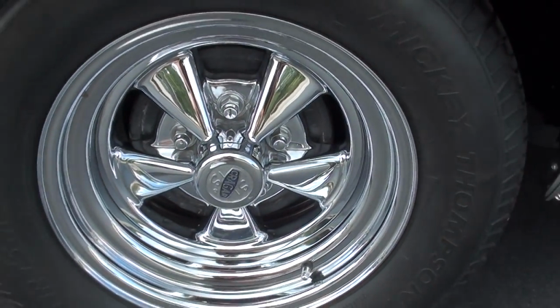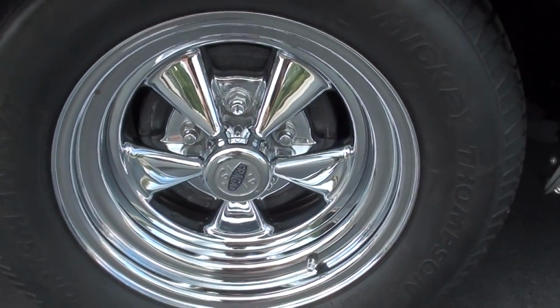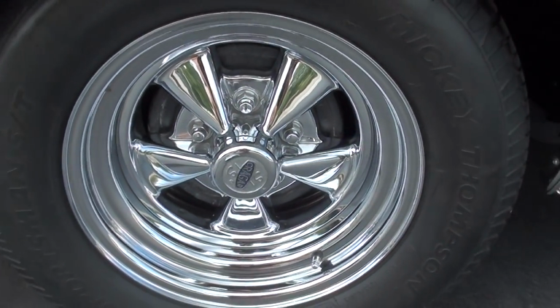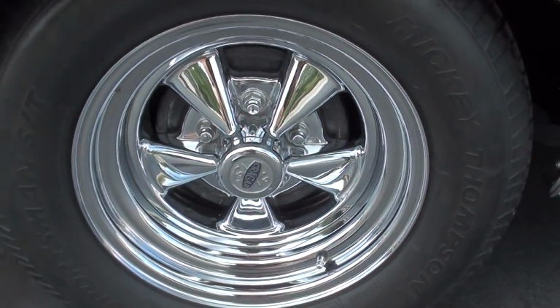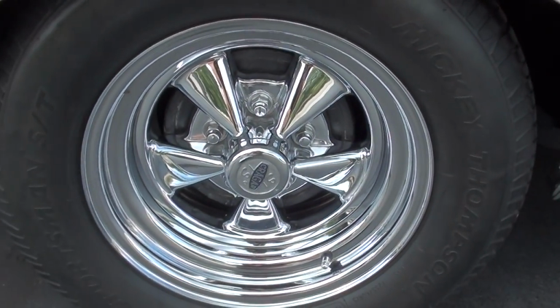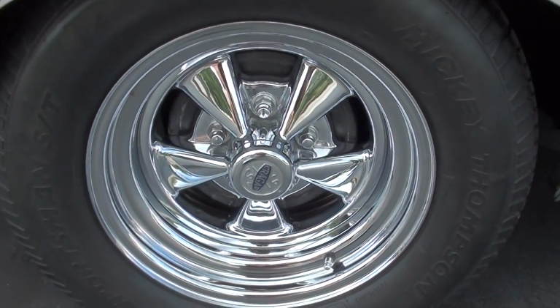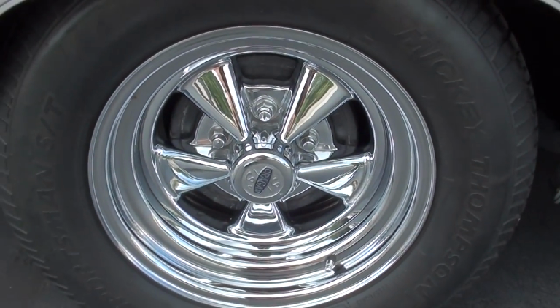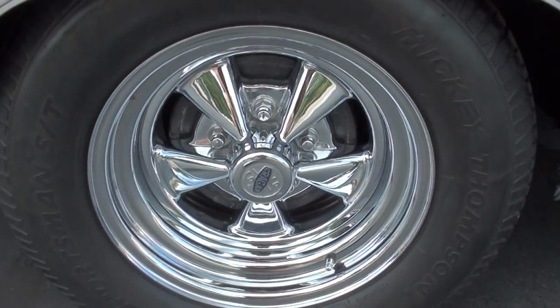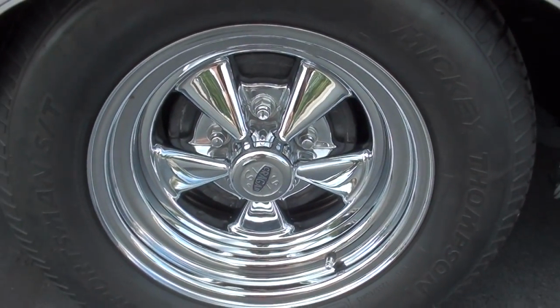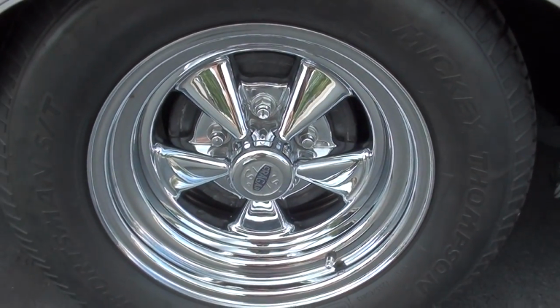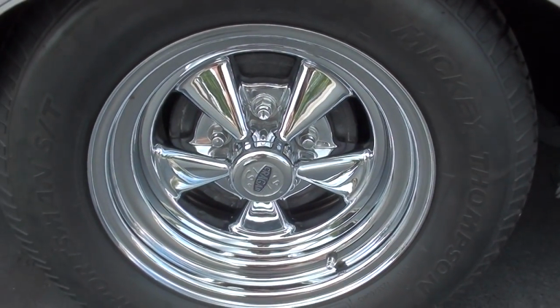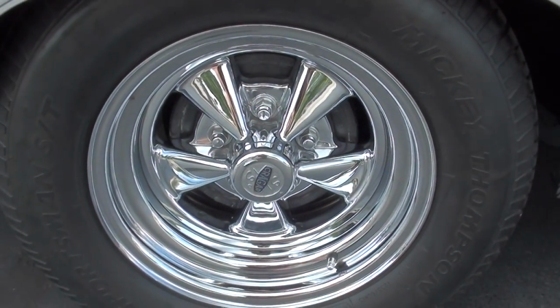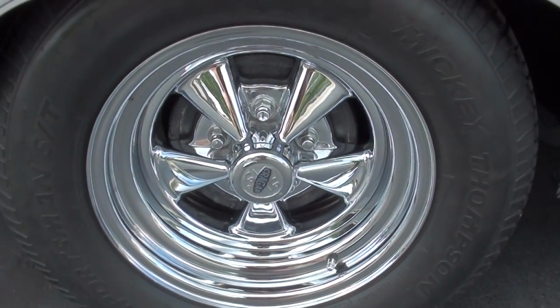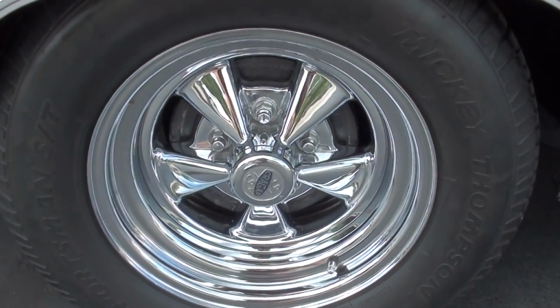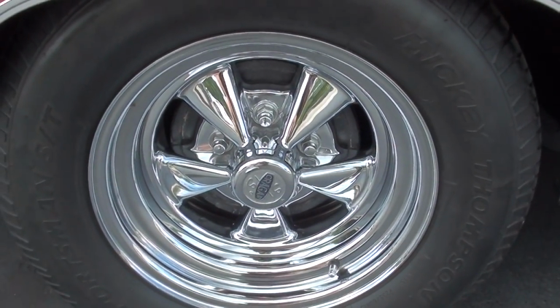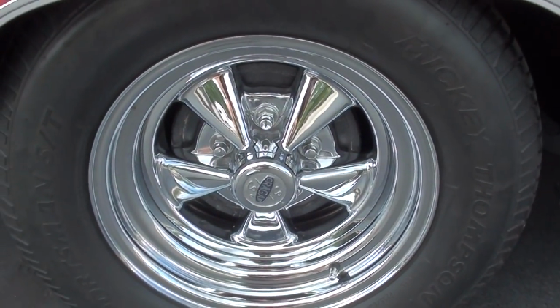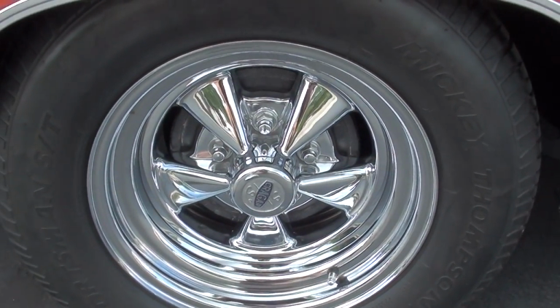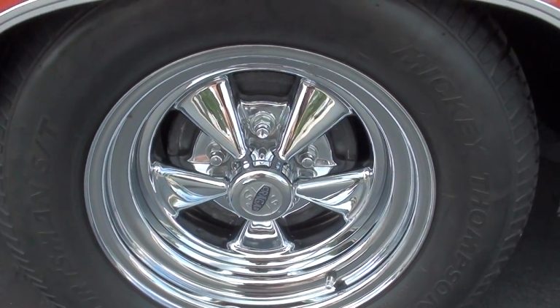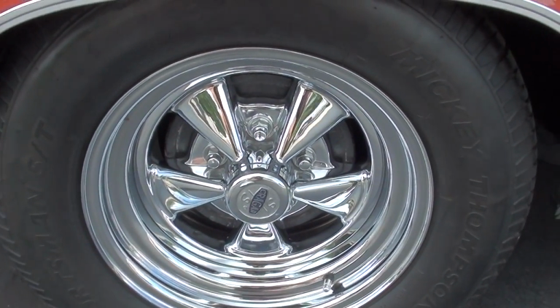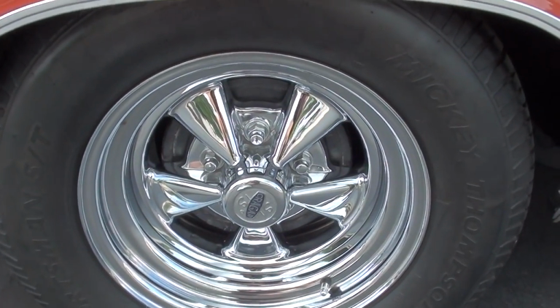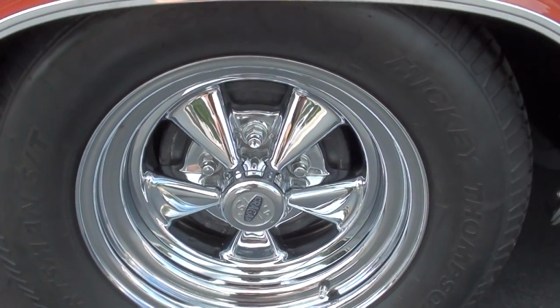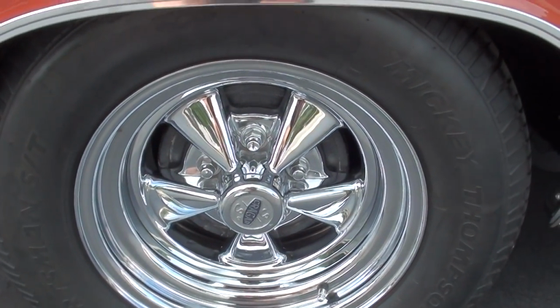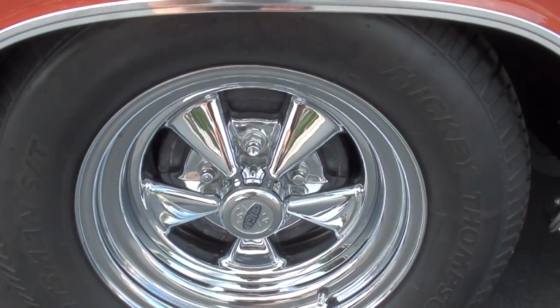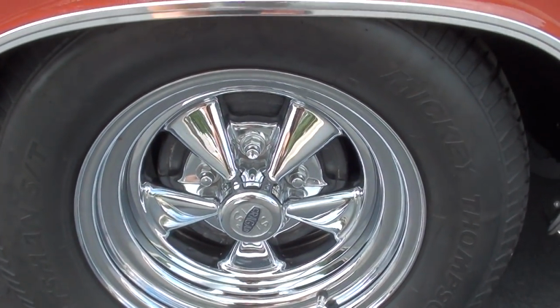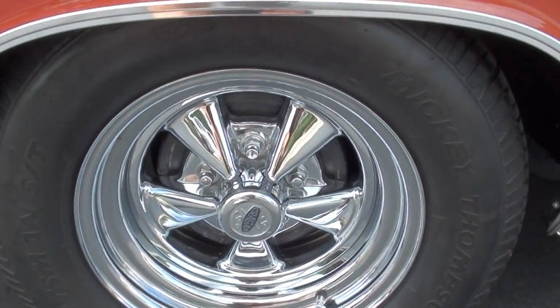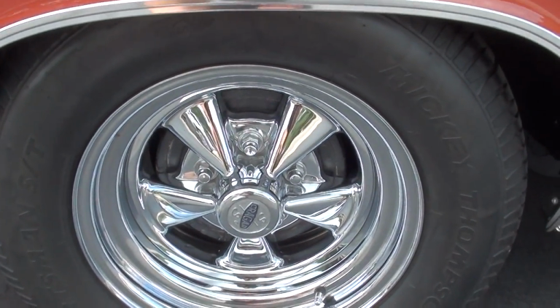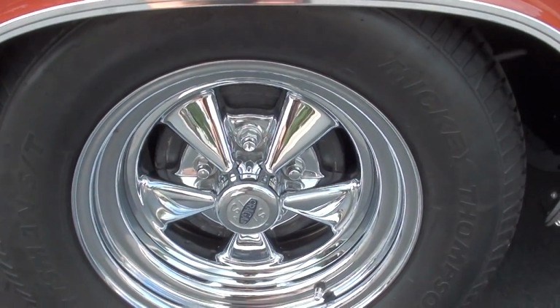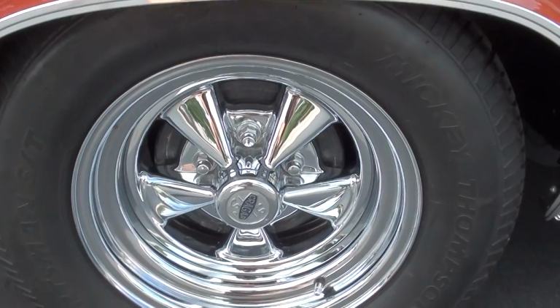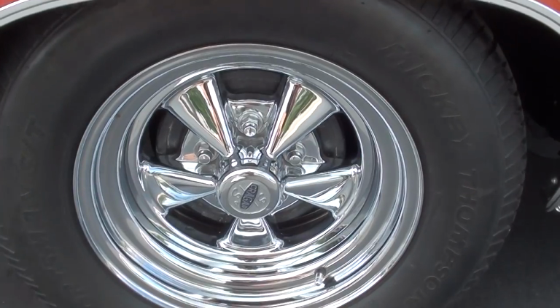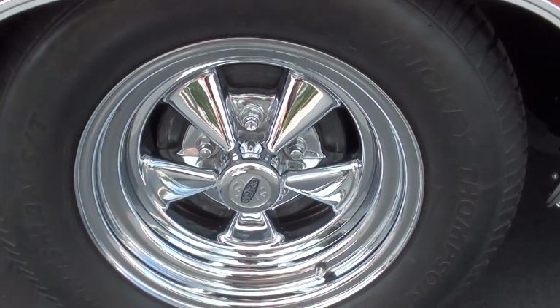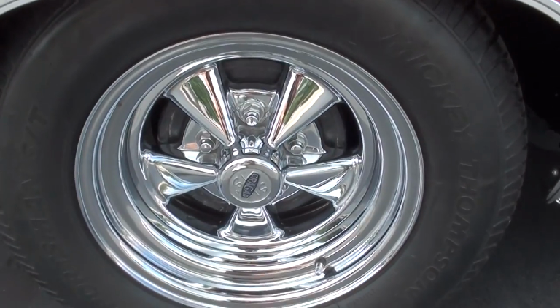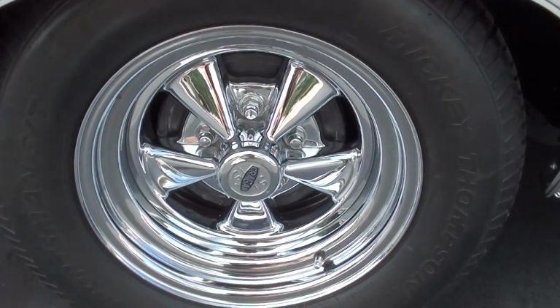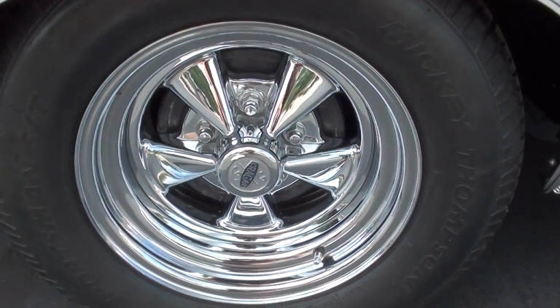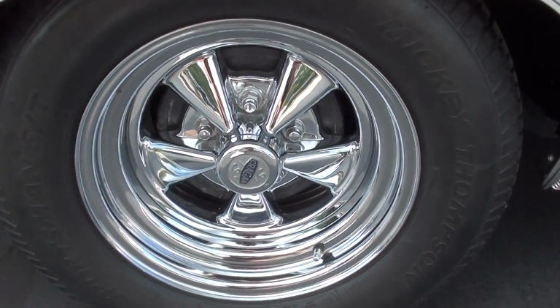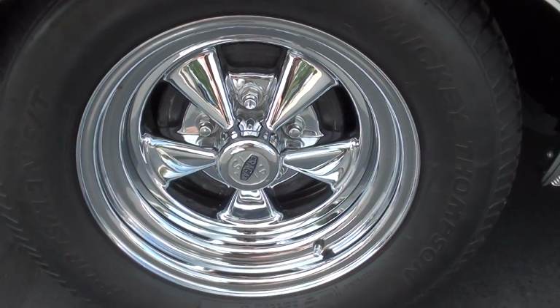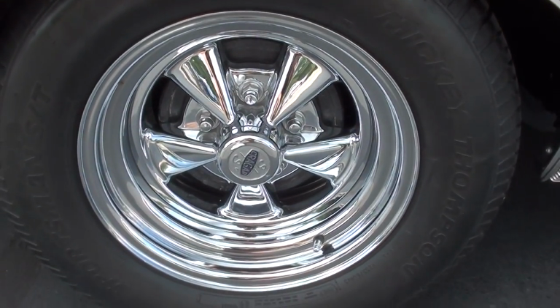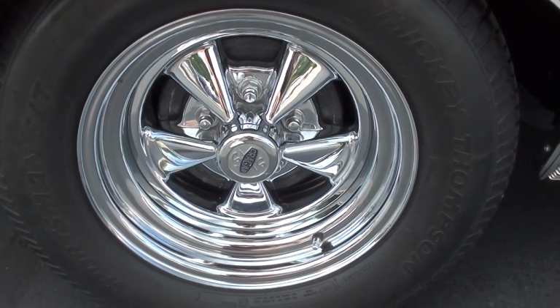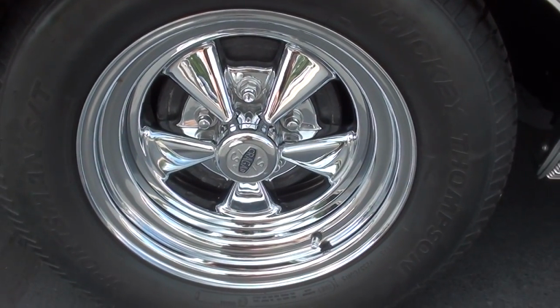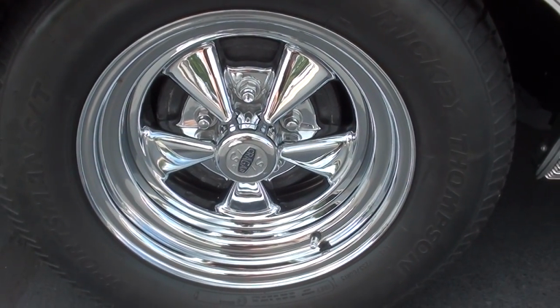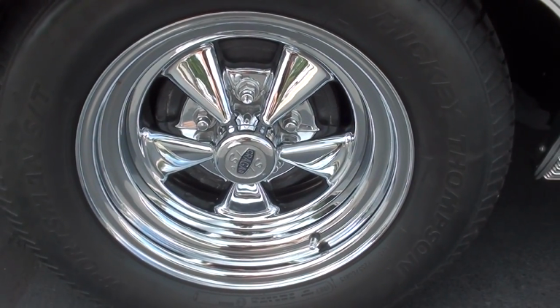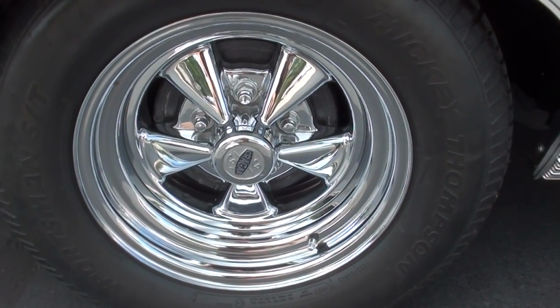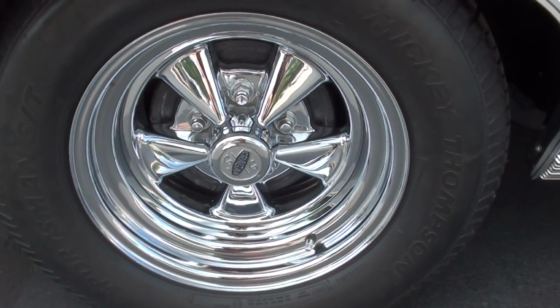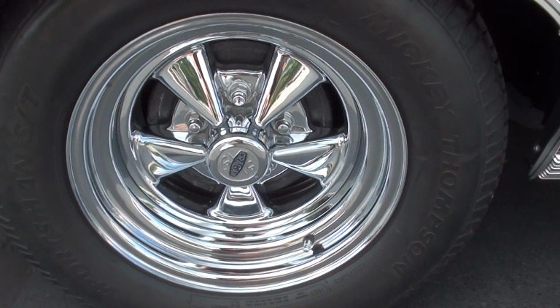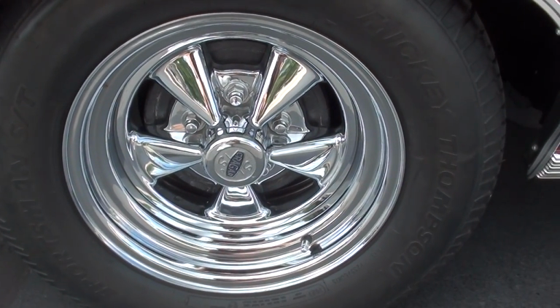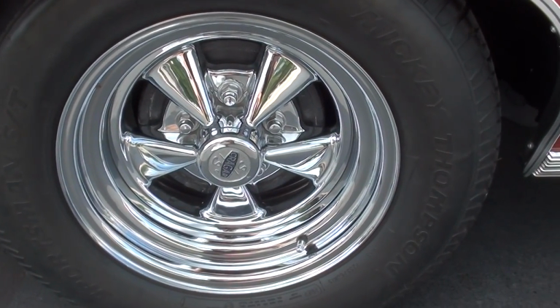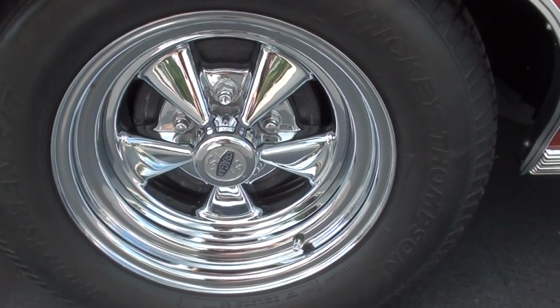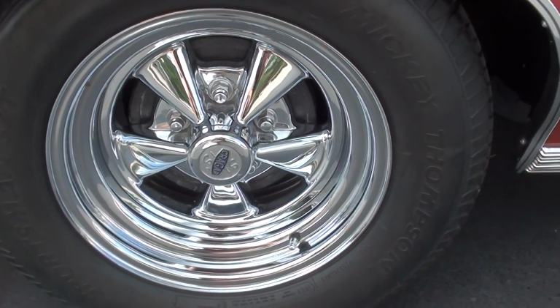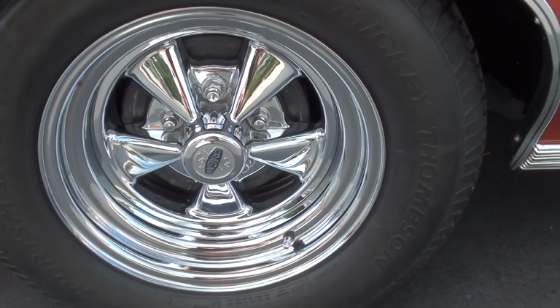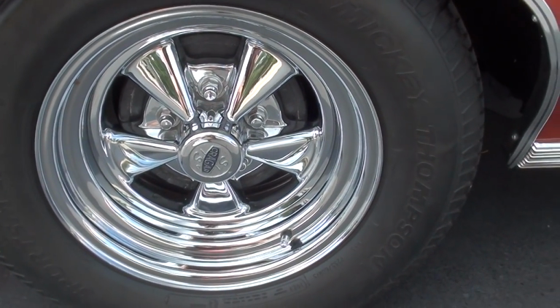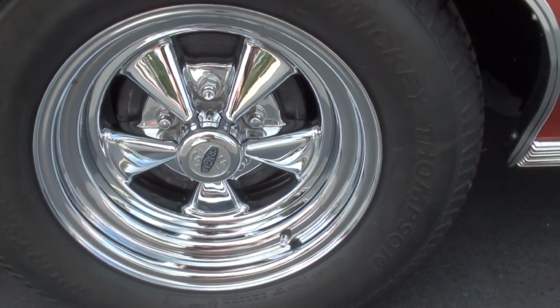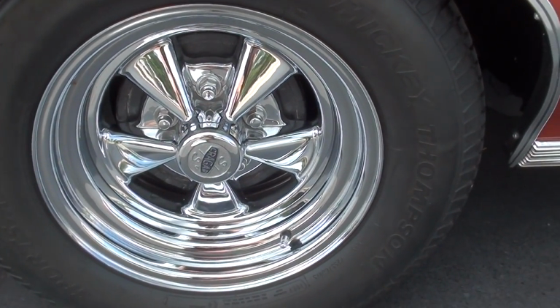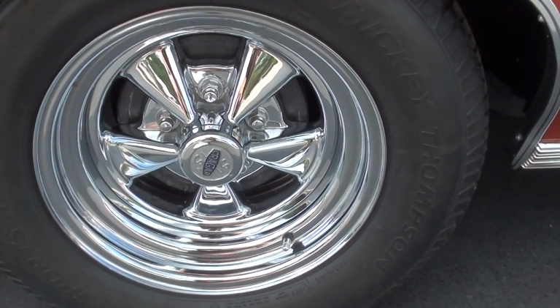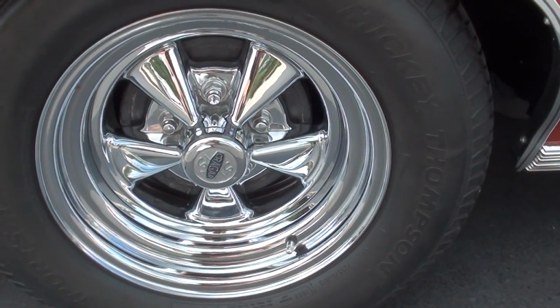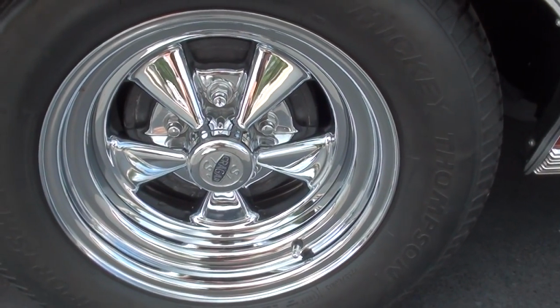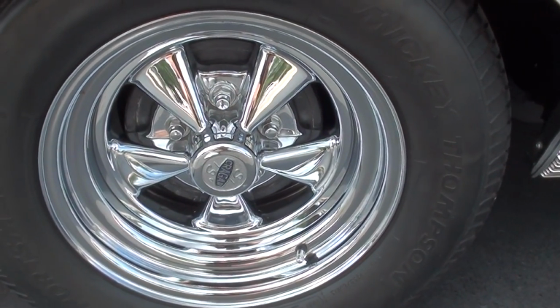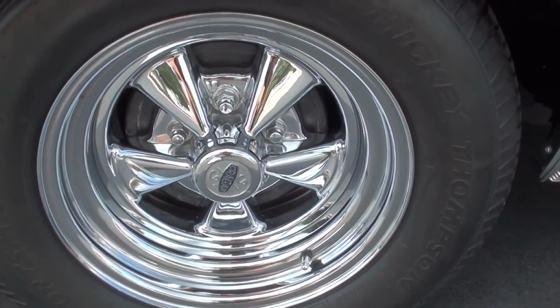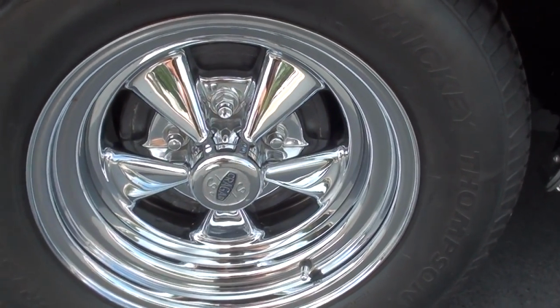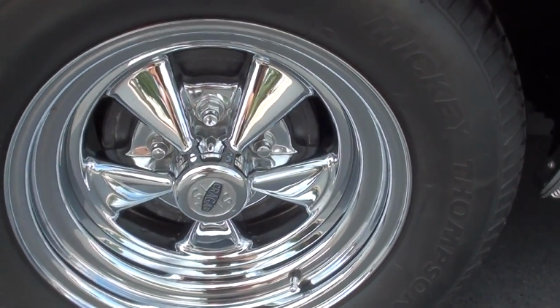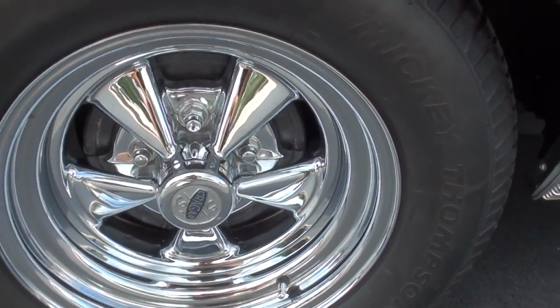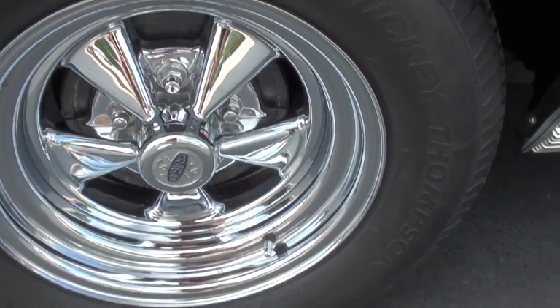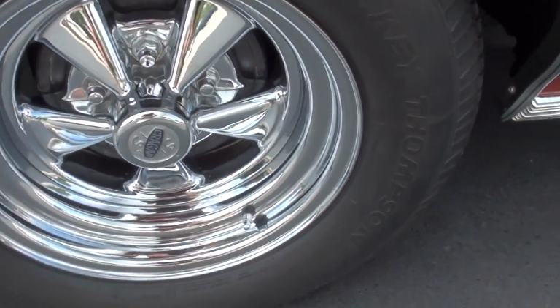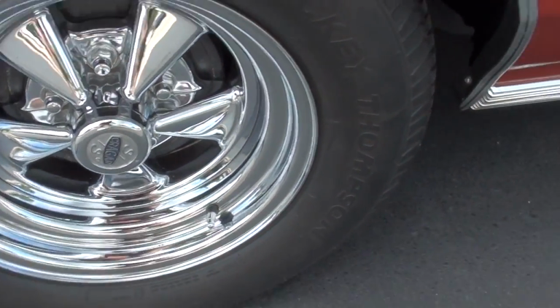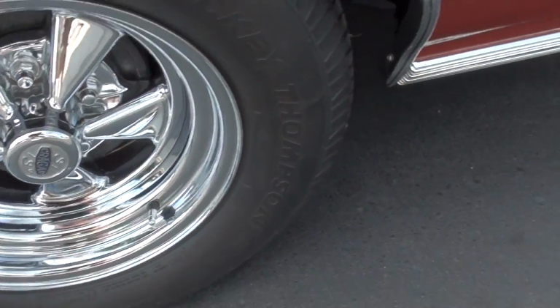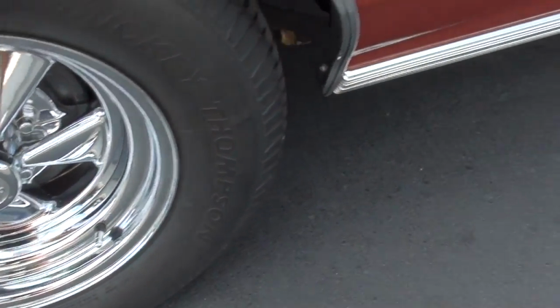Let's see — those are 8-inch Kregers in the rear, and it's got those Mickey Thompson Sportsman STs.